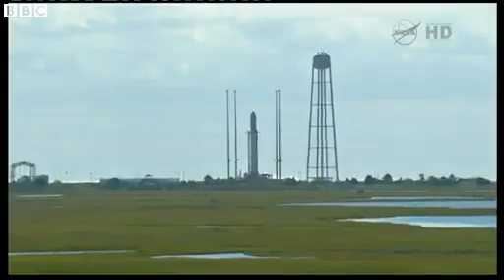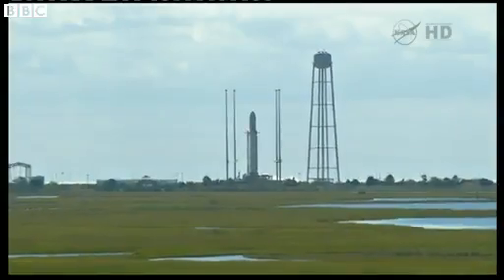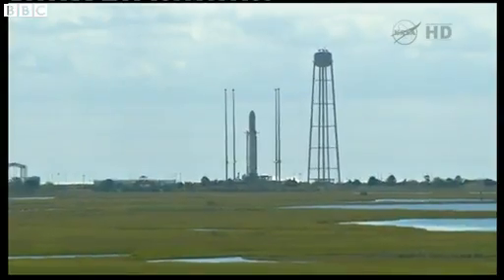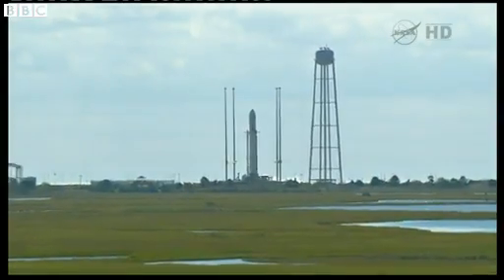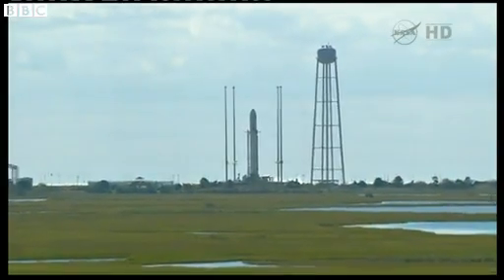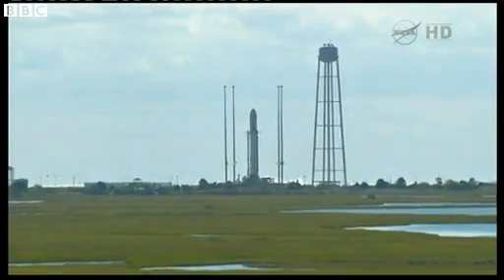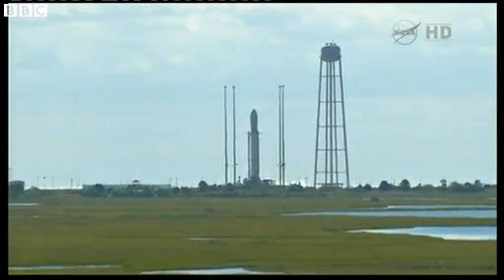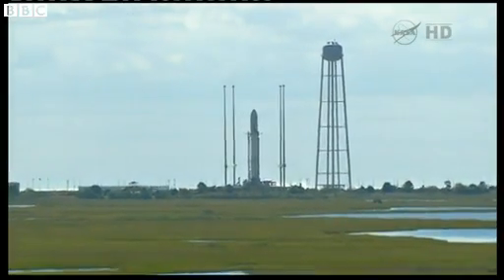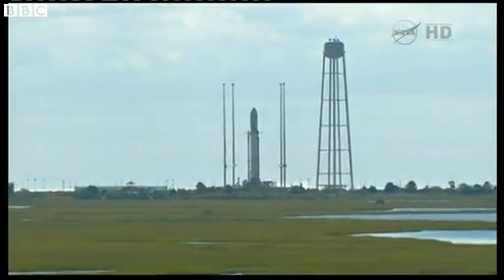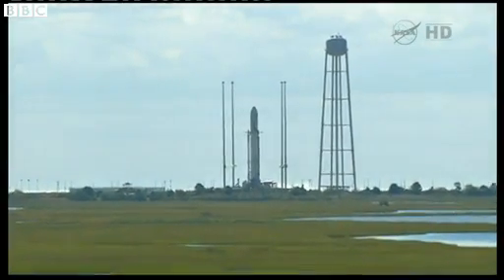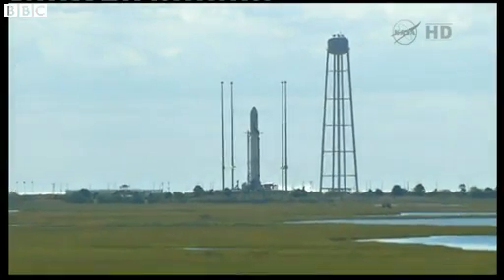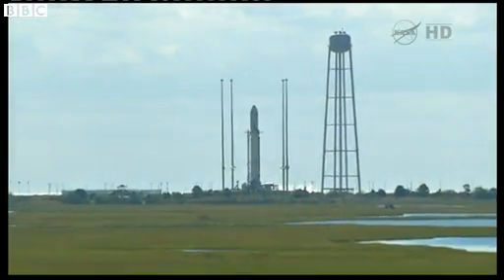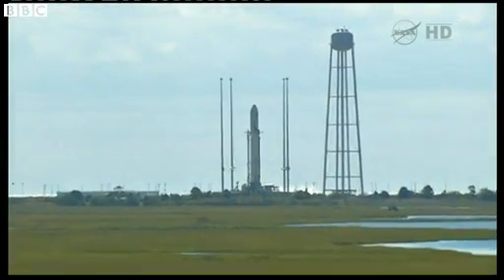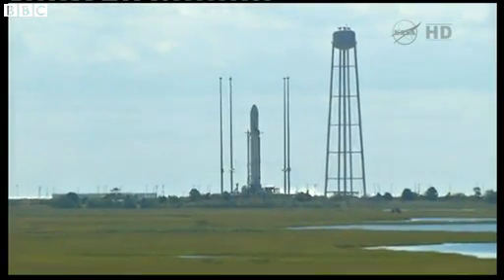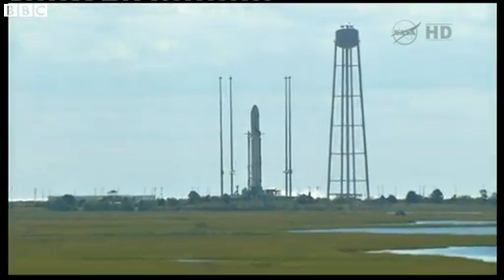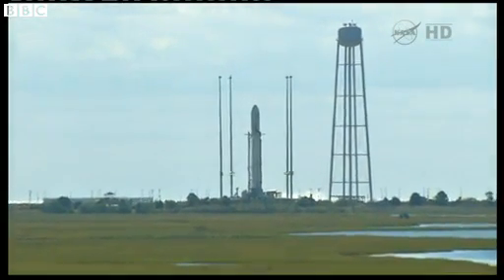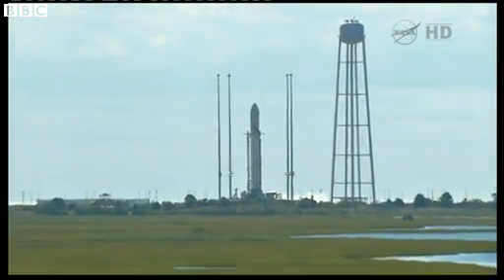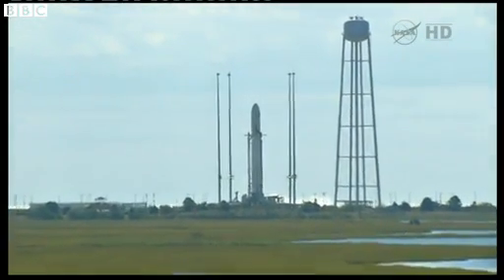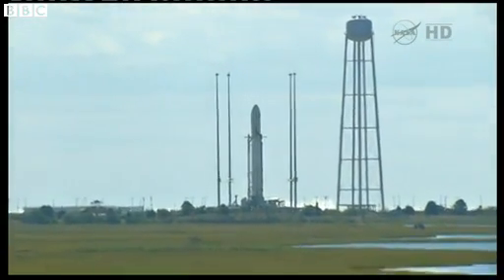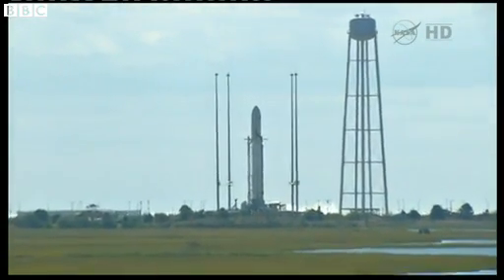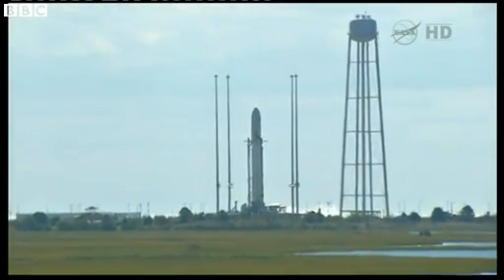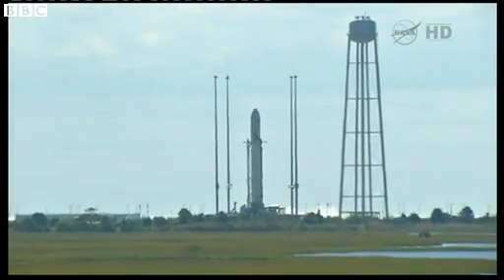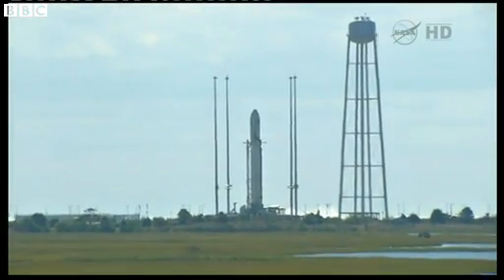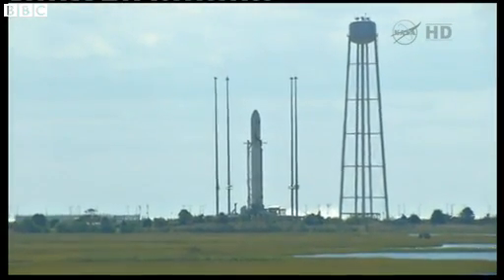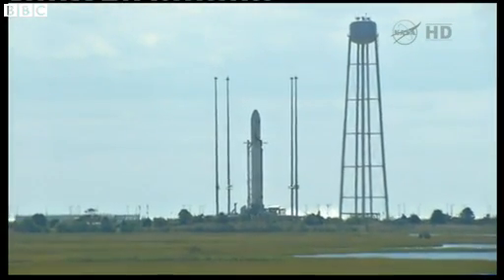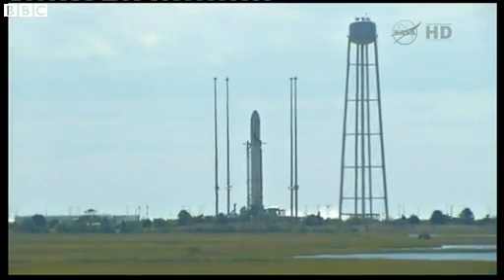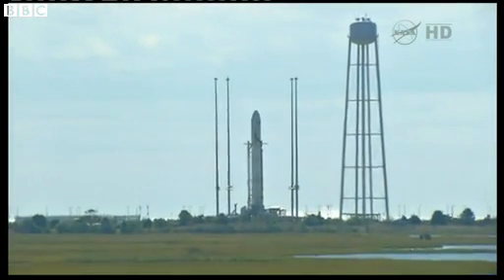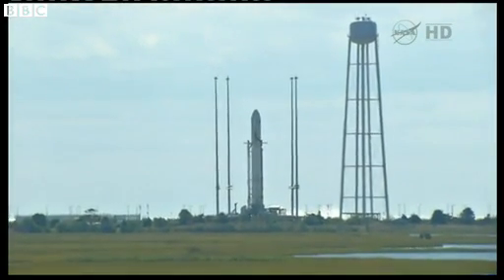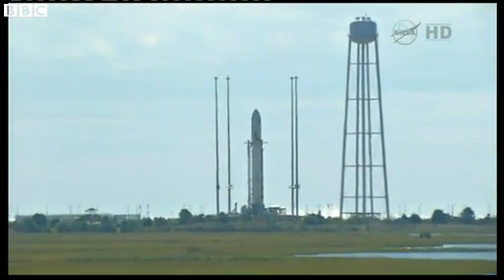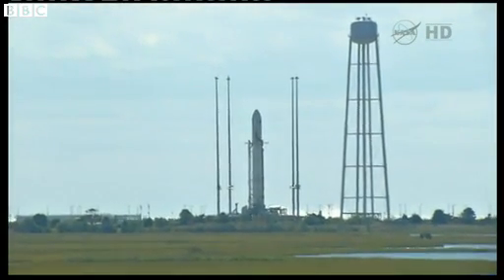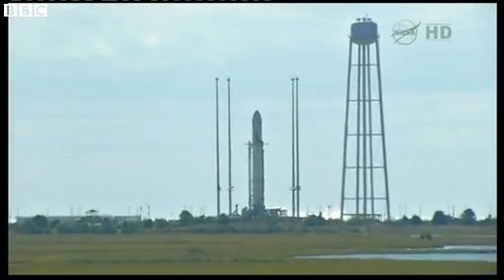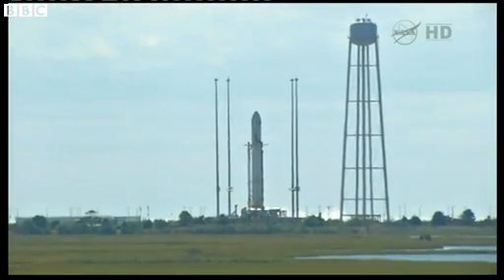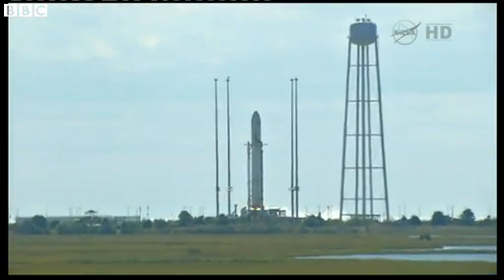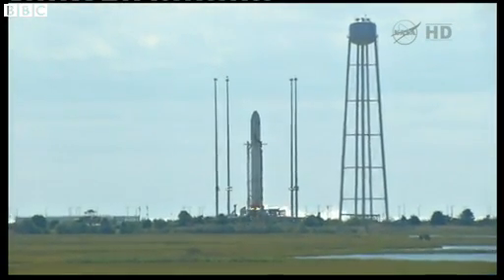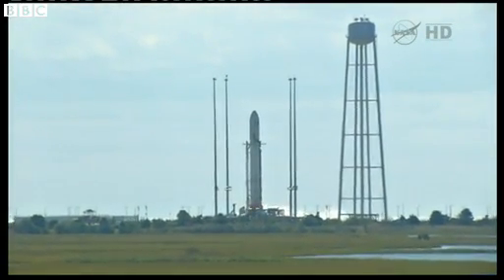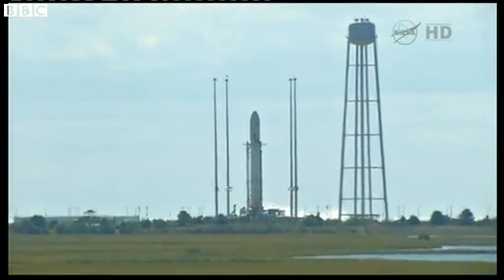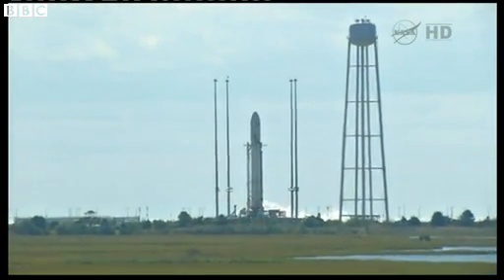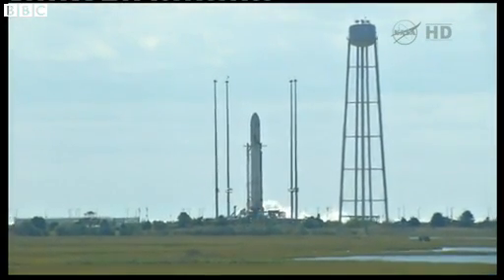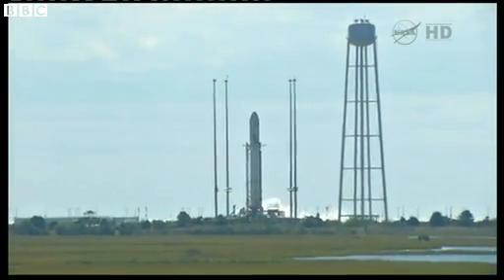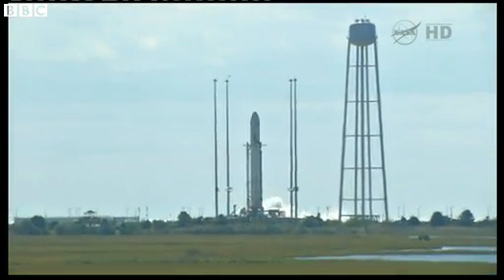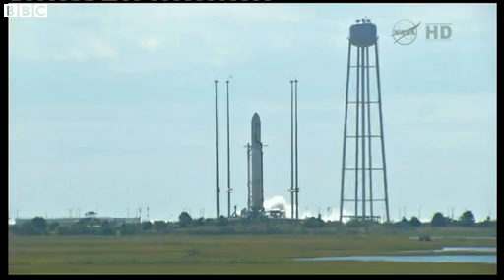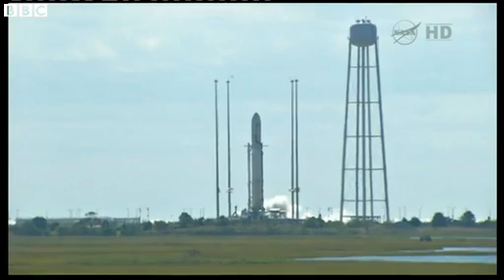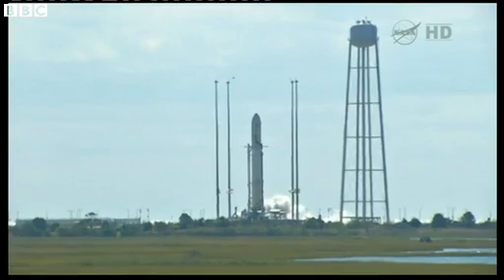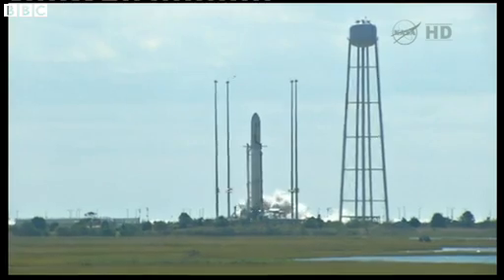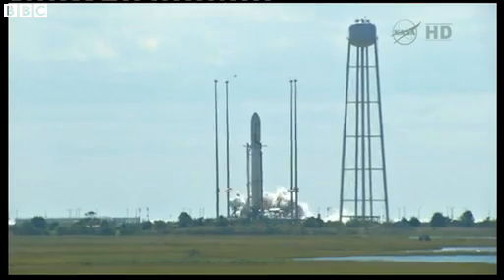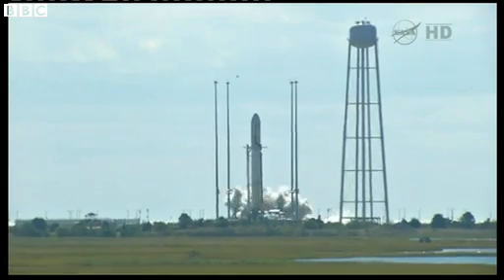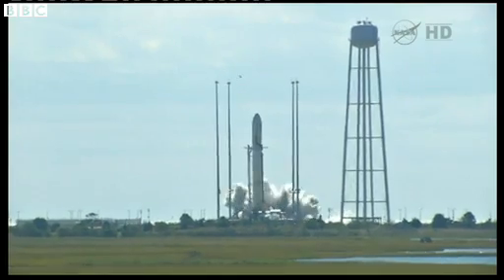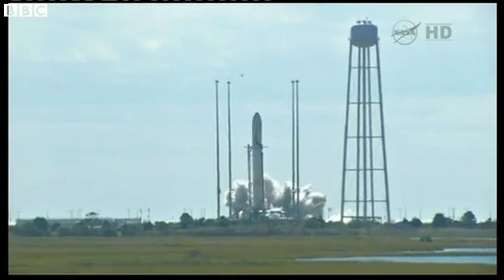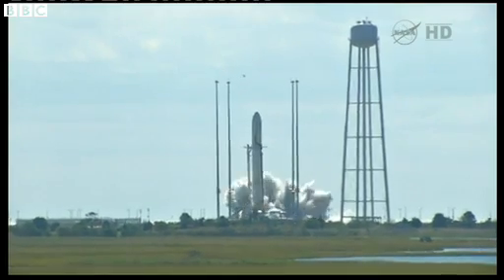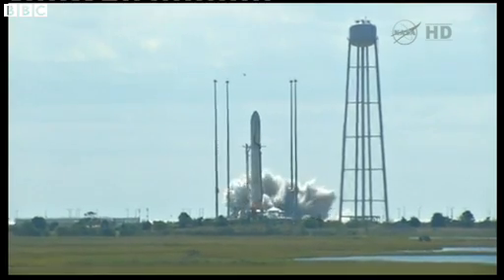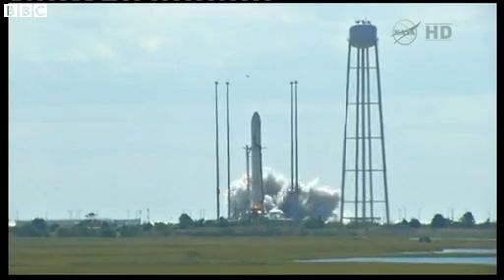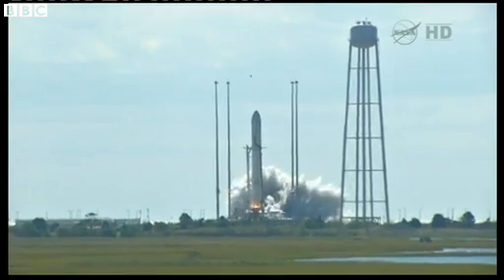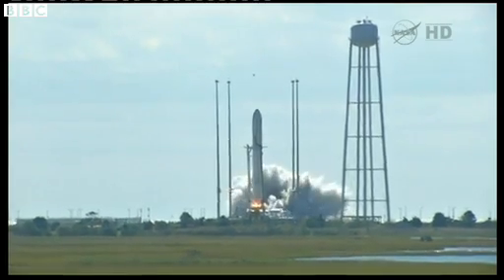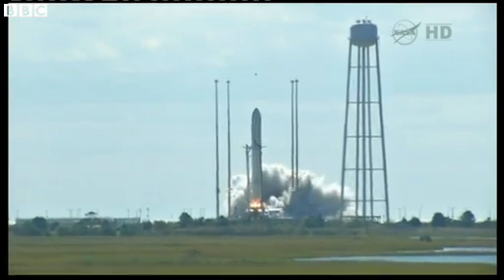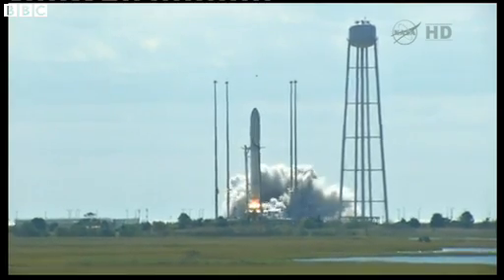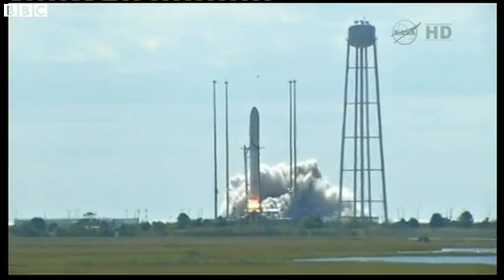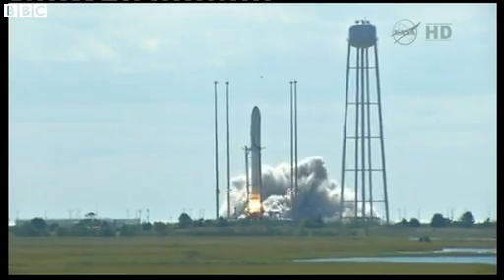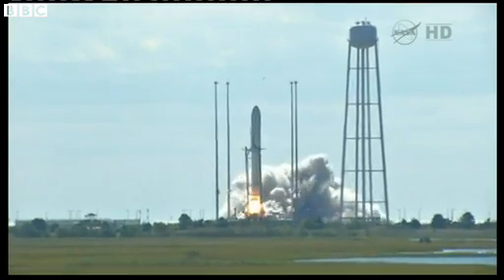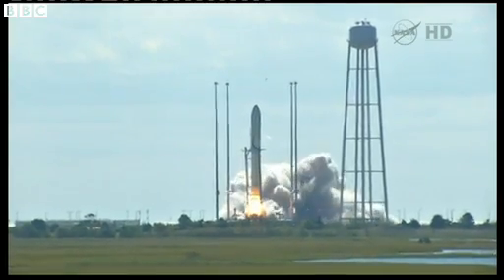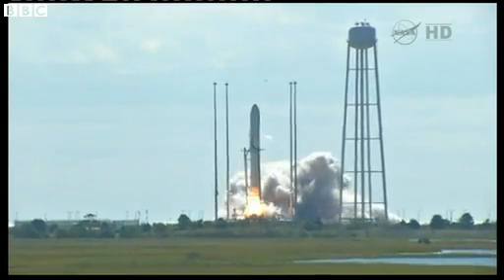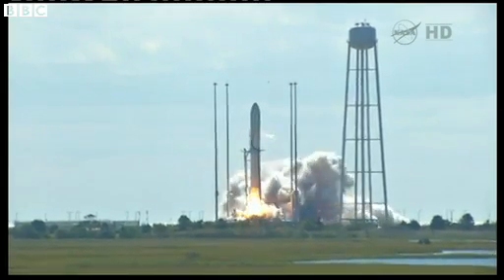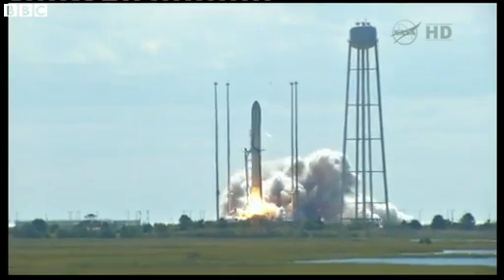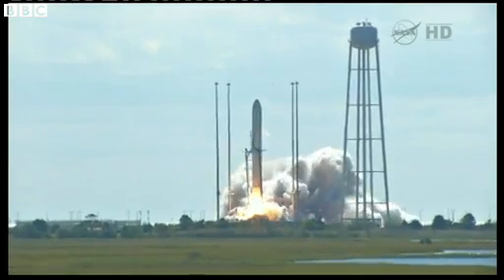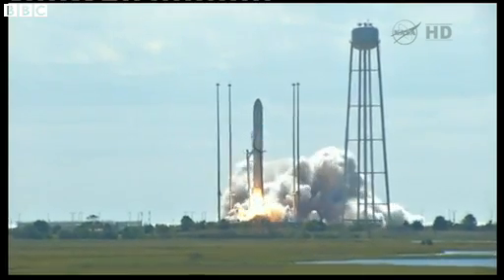4, 3, 2, 1, SMUK. We have ignition. We have liftoff.